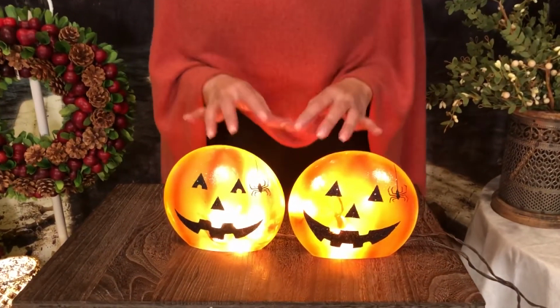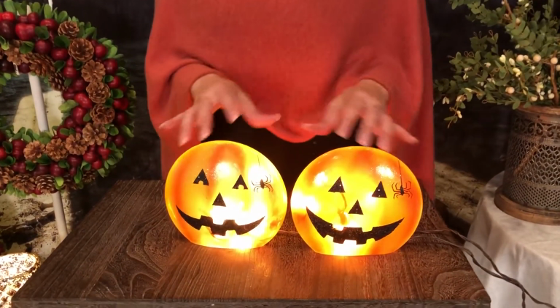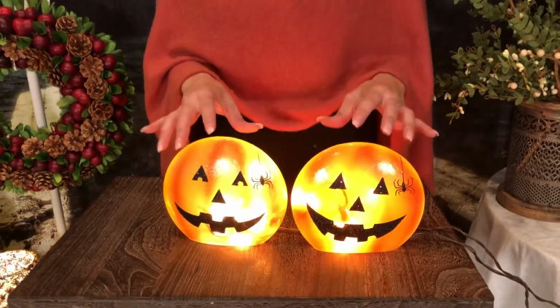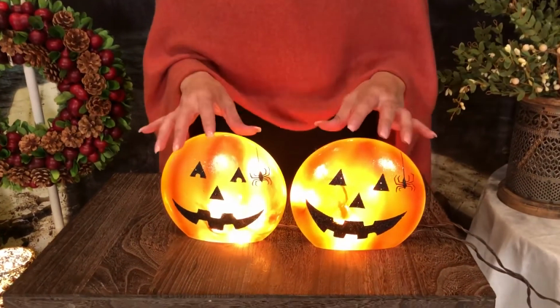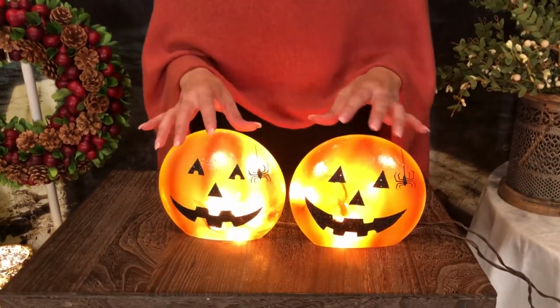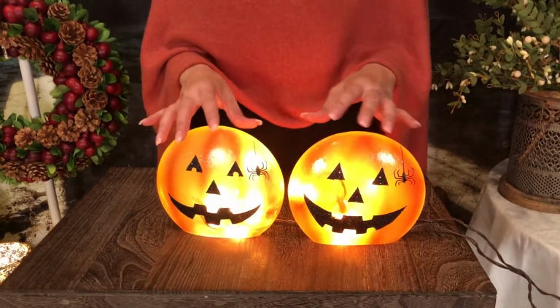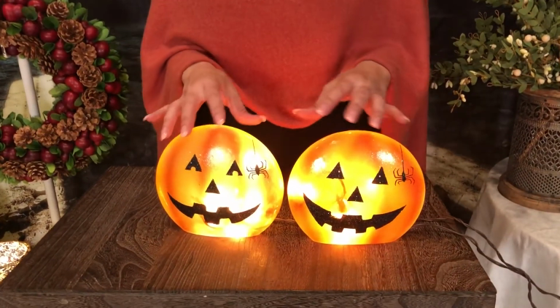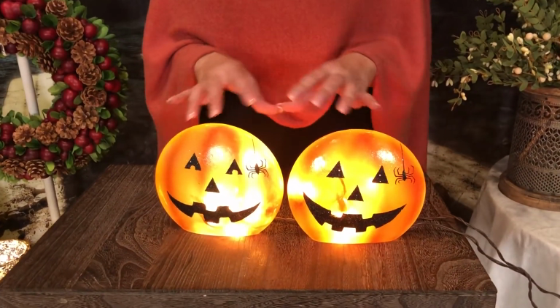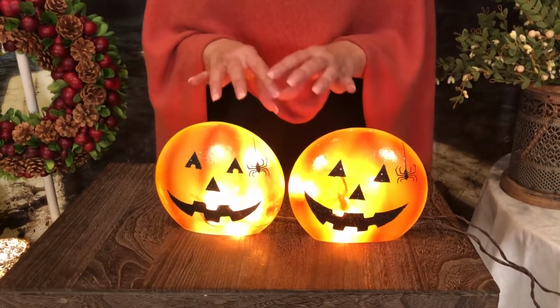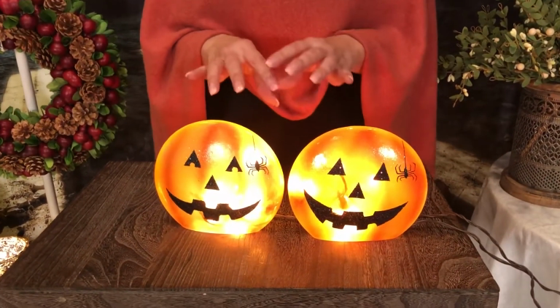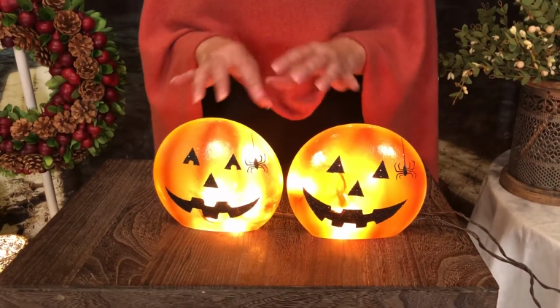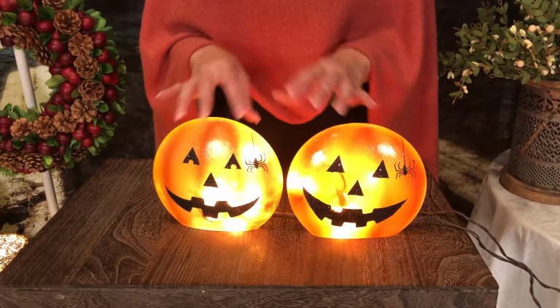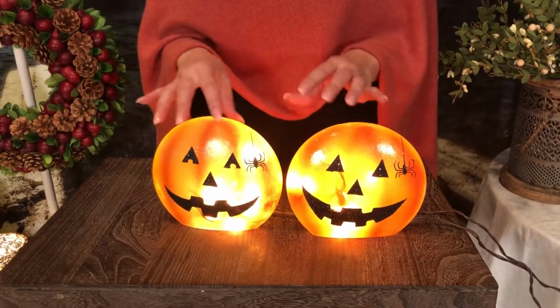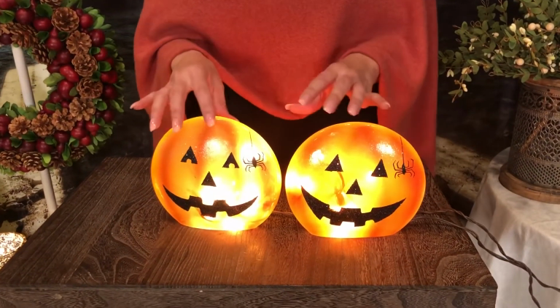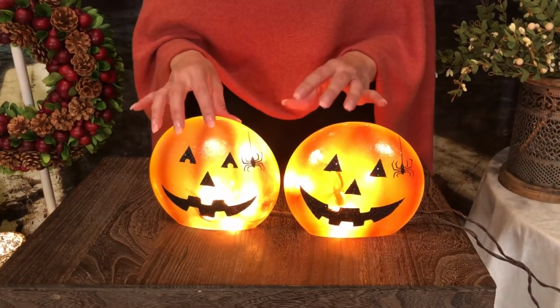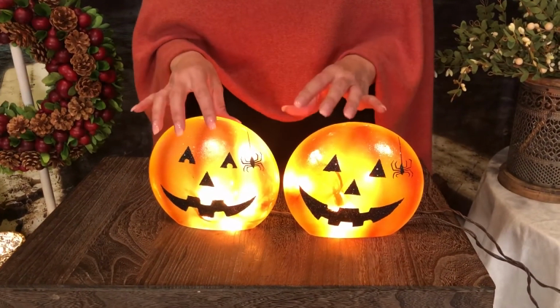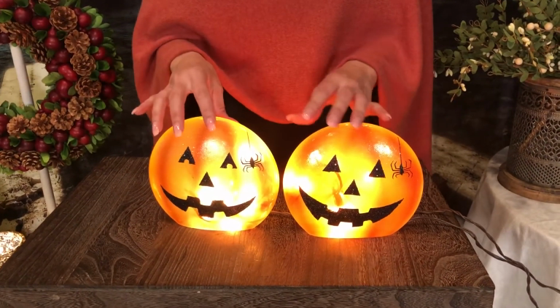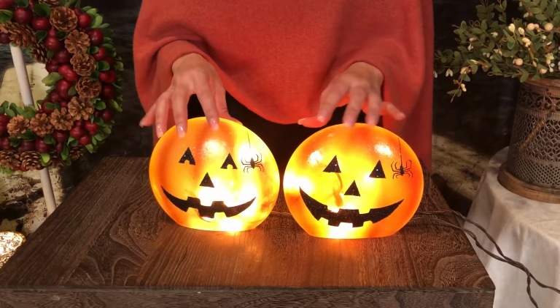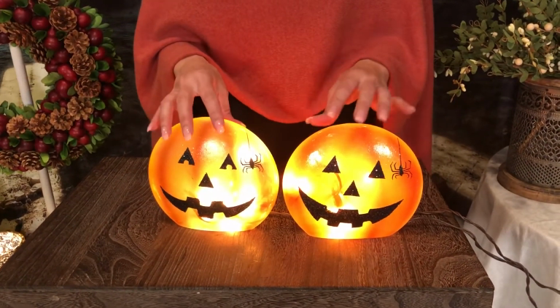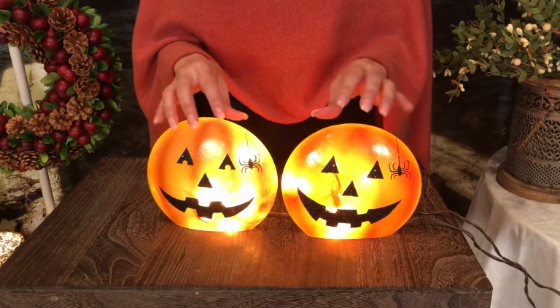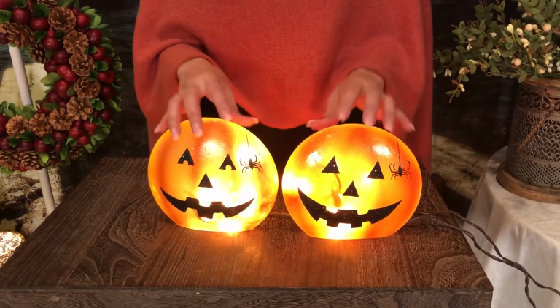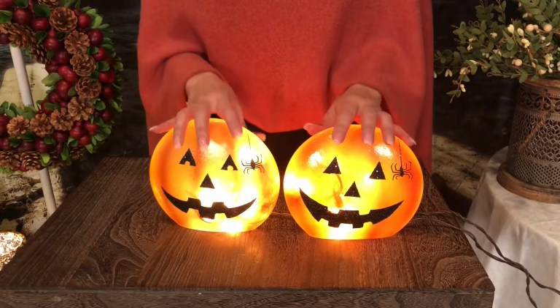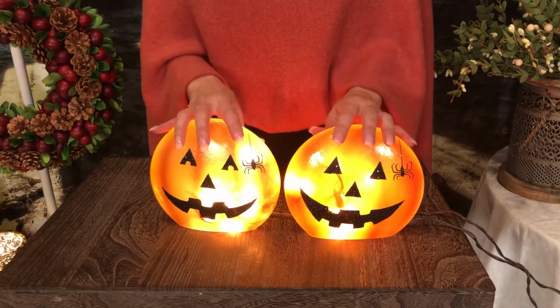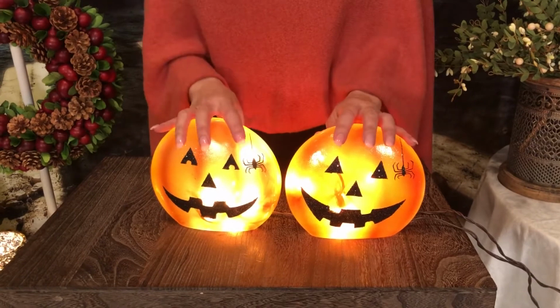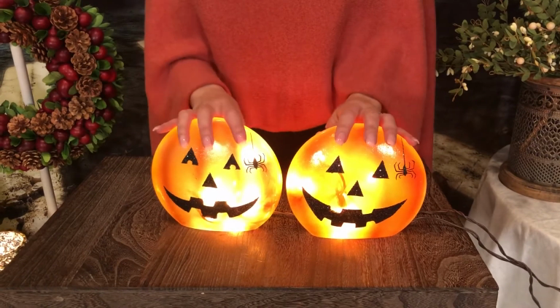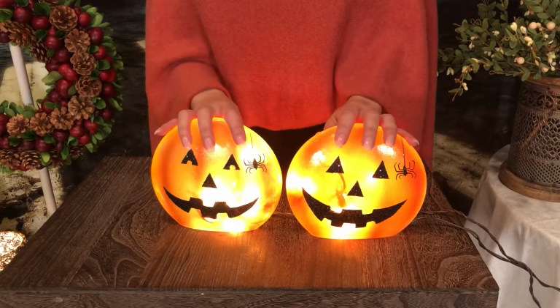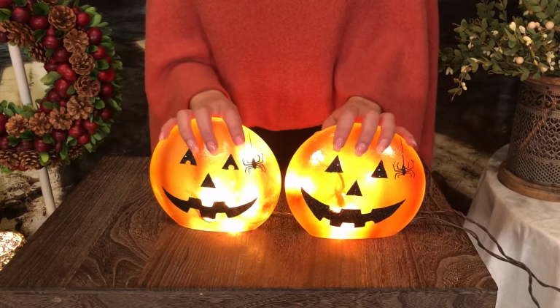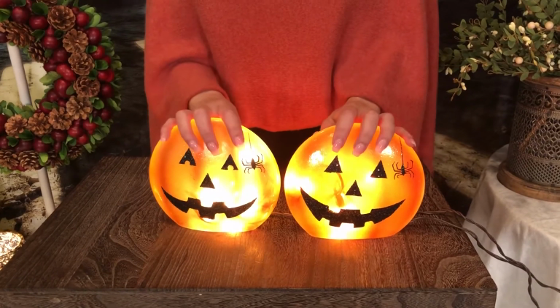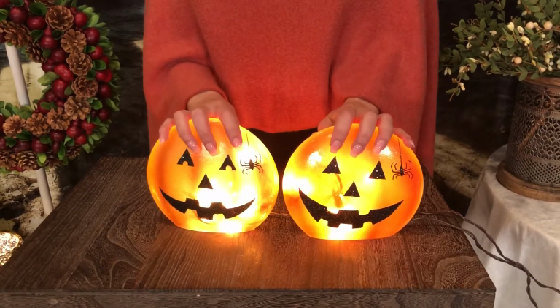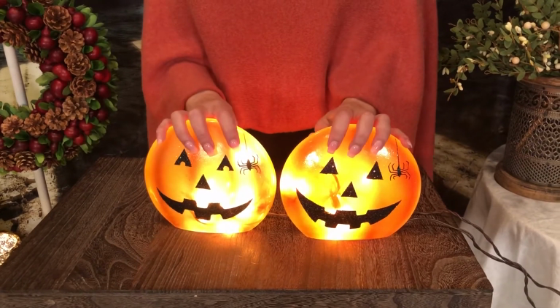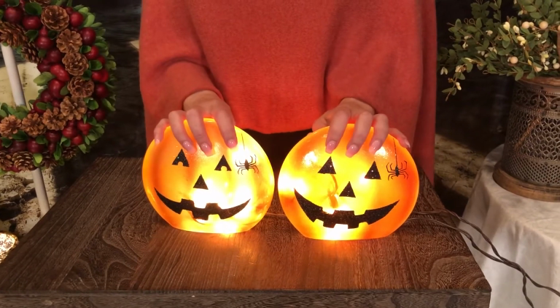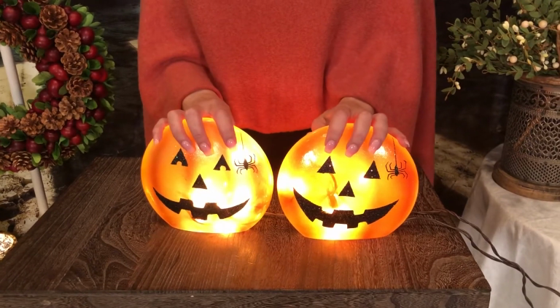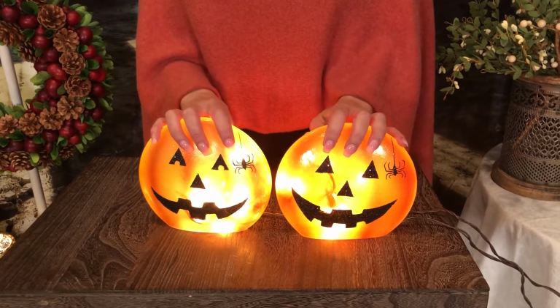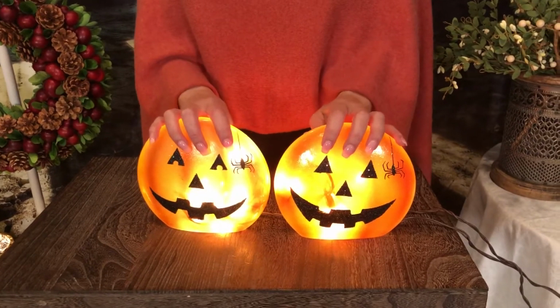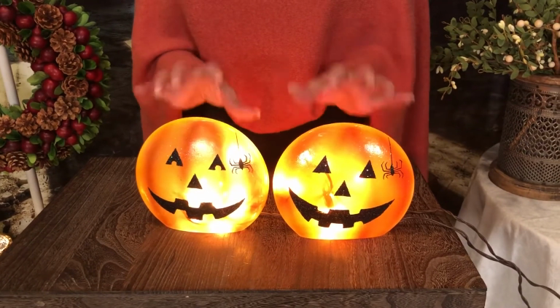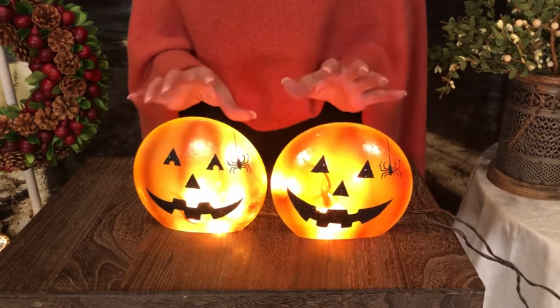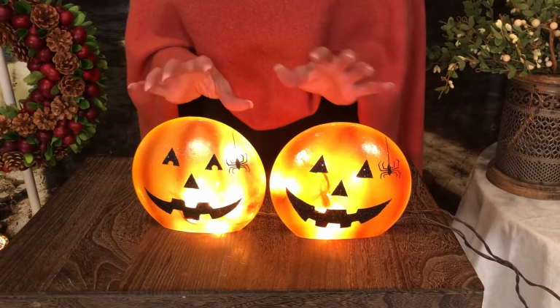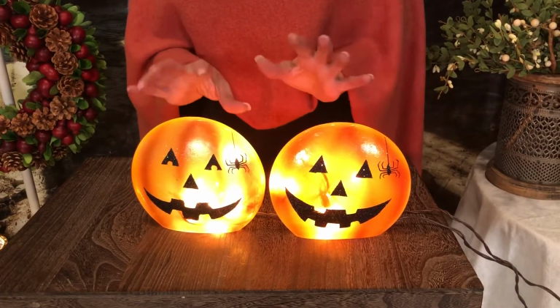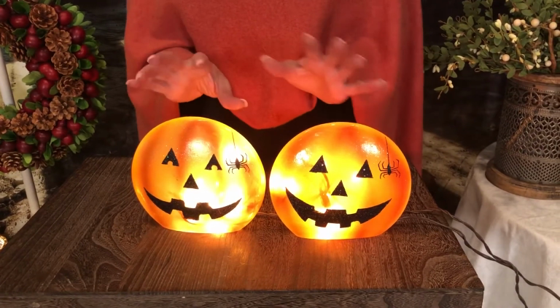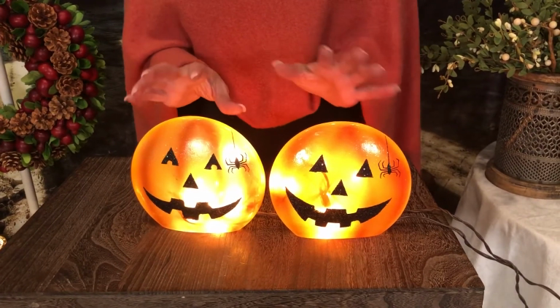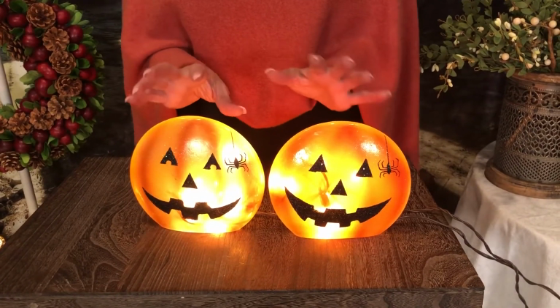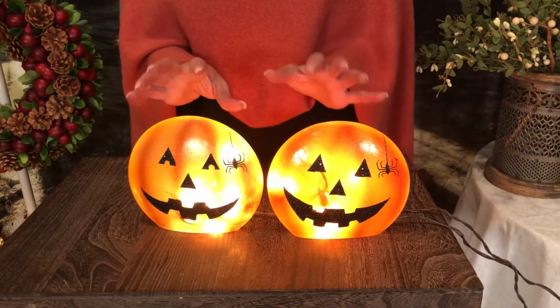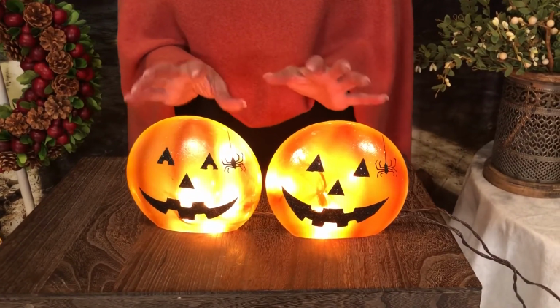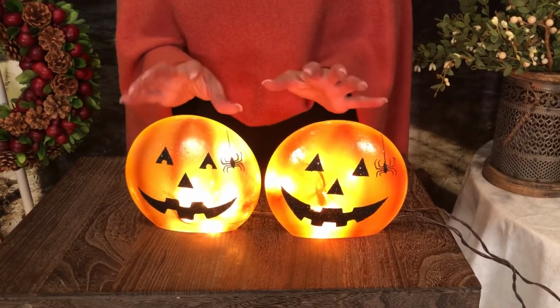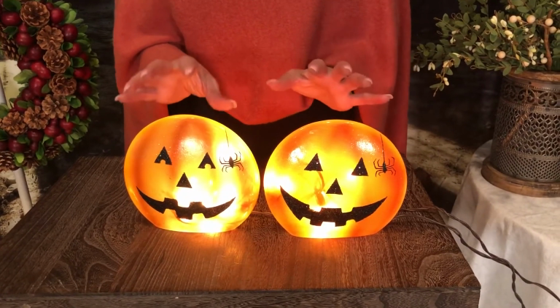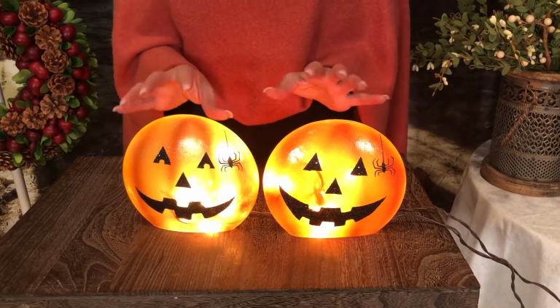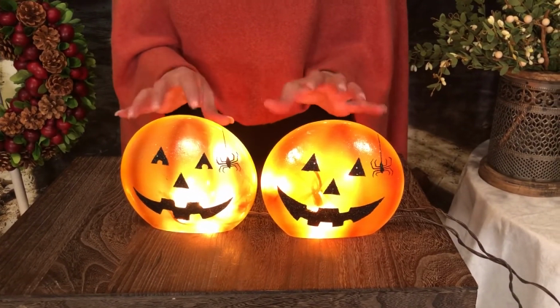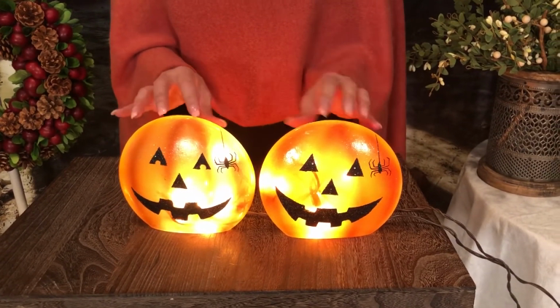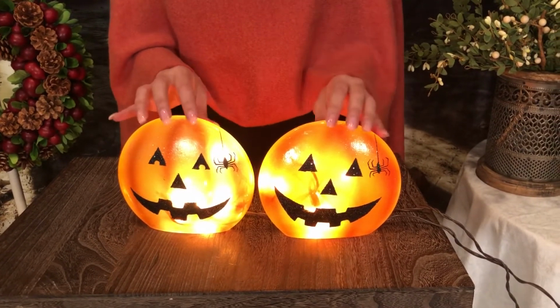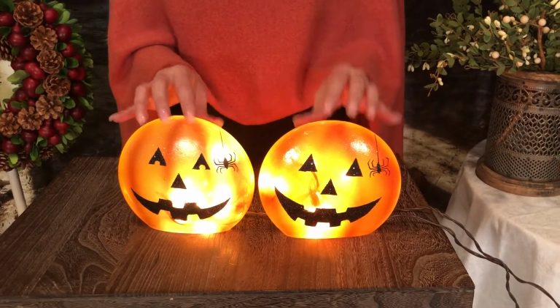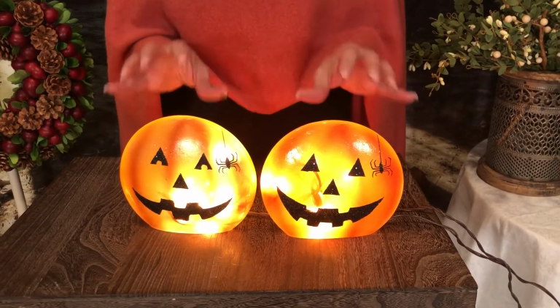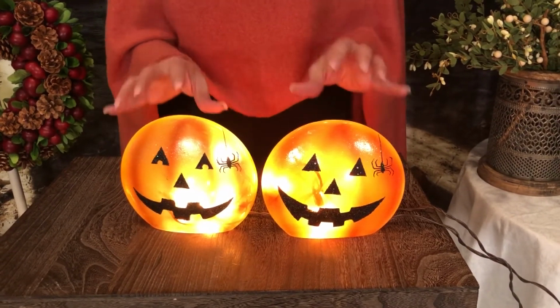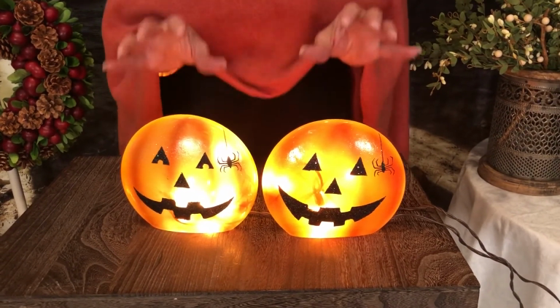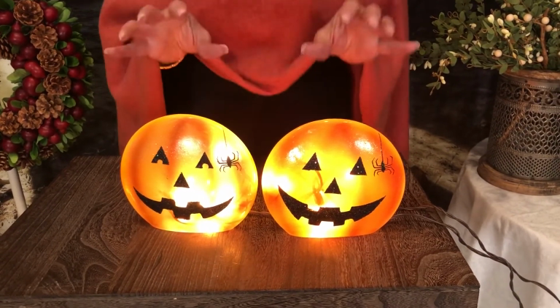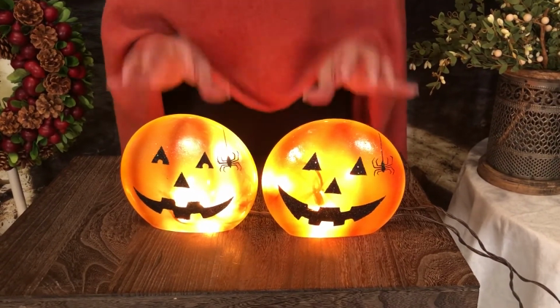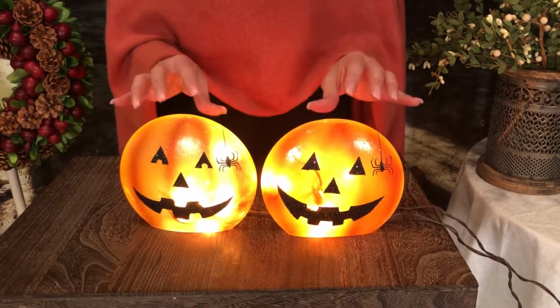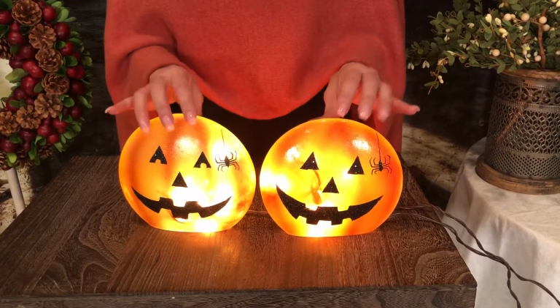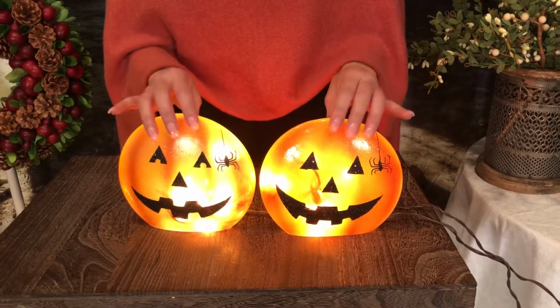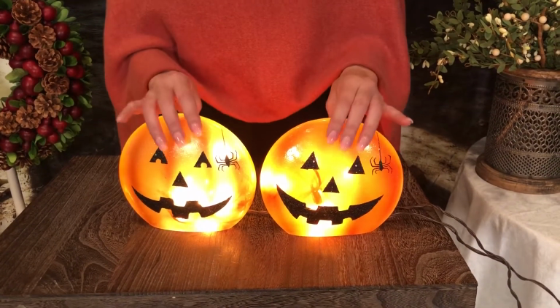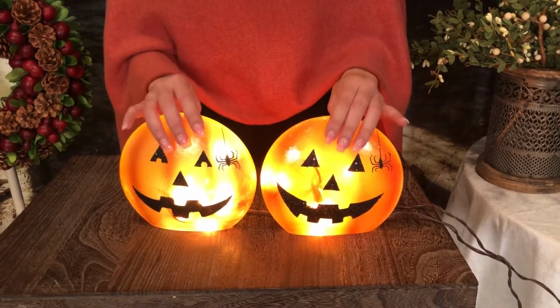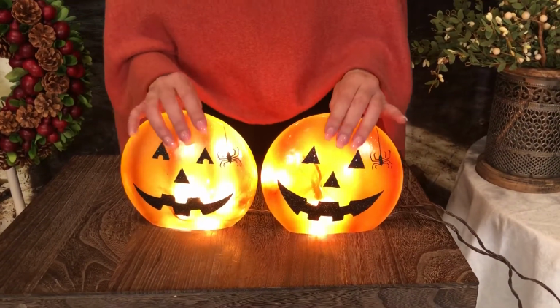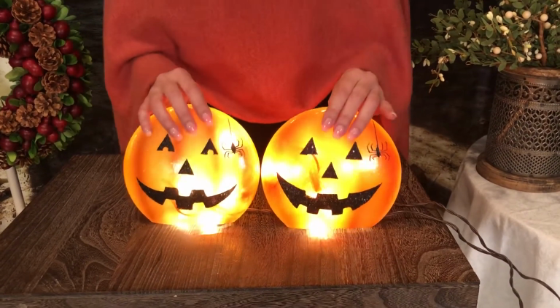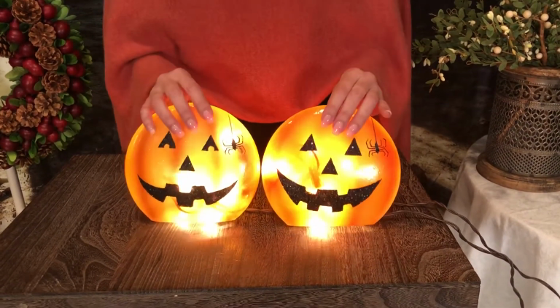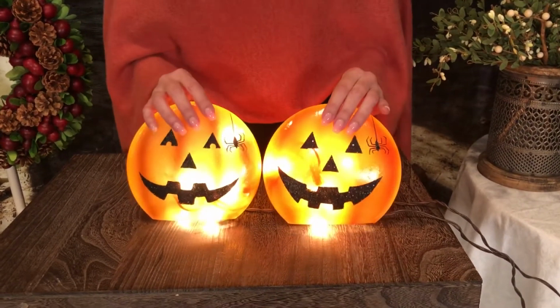You plug them in, they're super cute. I would love to see them in a window around Halloween — that would be adorable. But really, anywhere you want to put them.